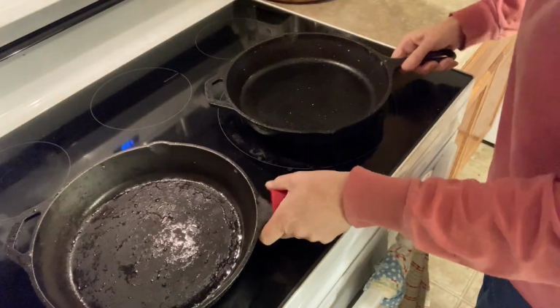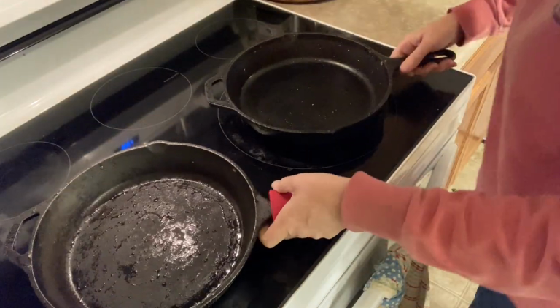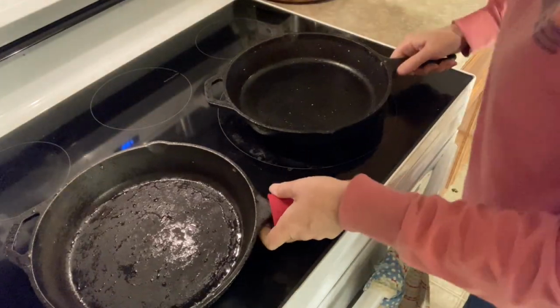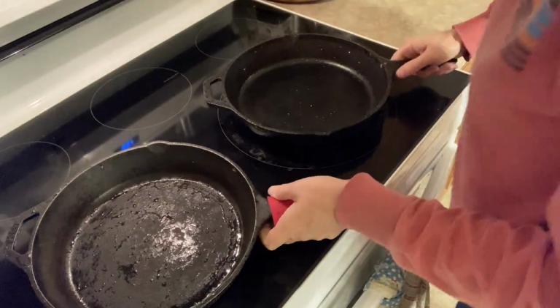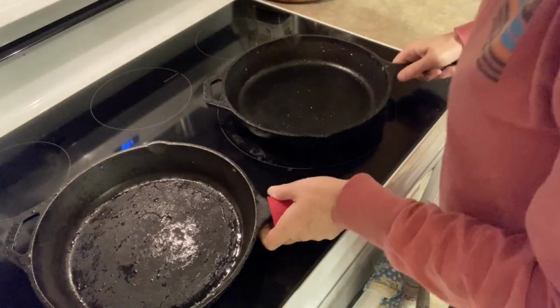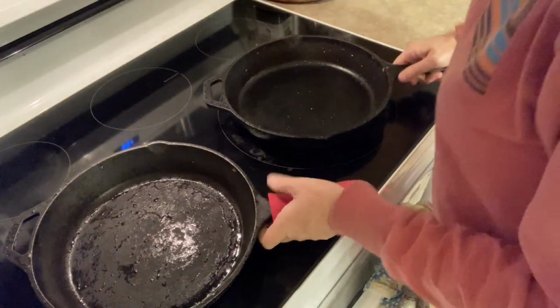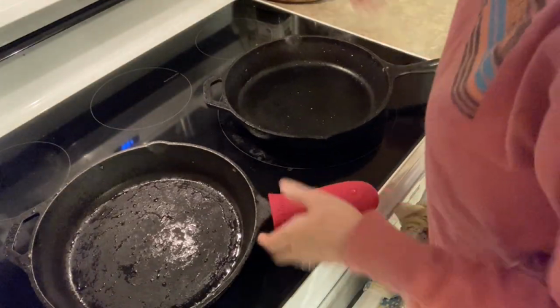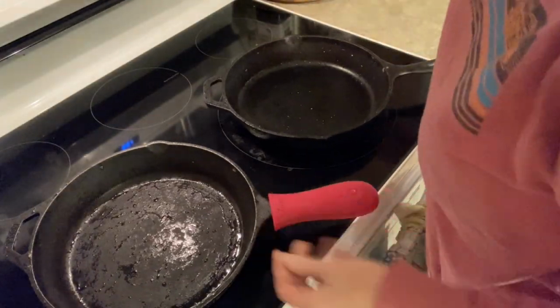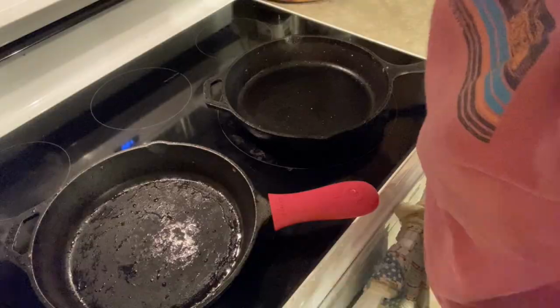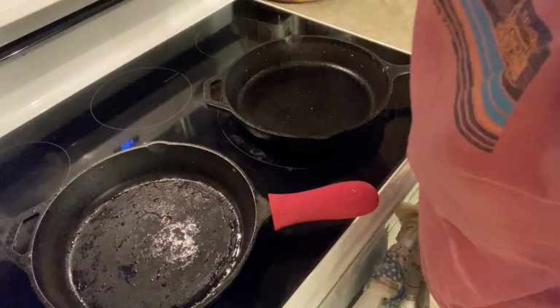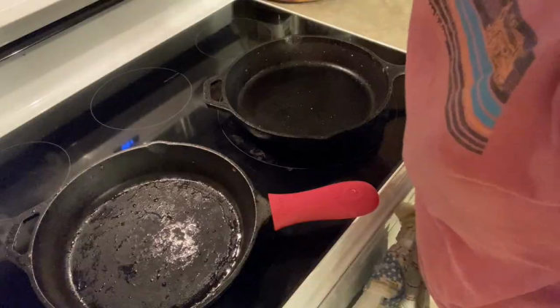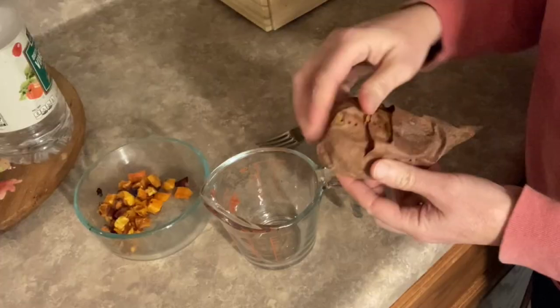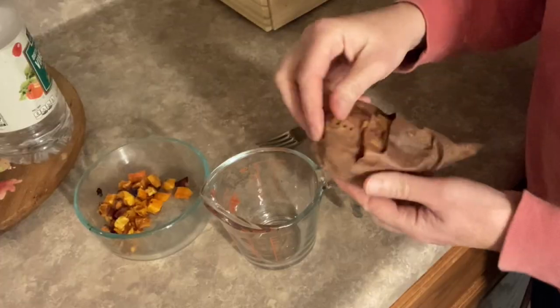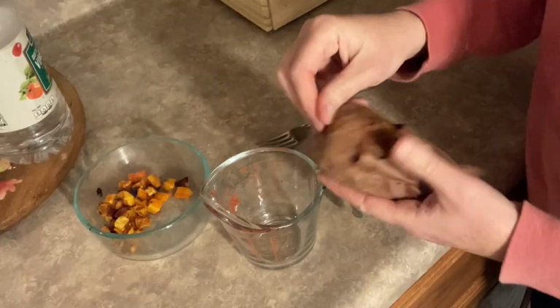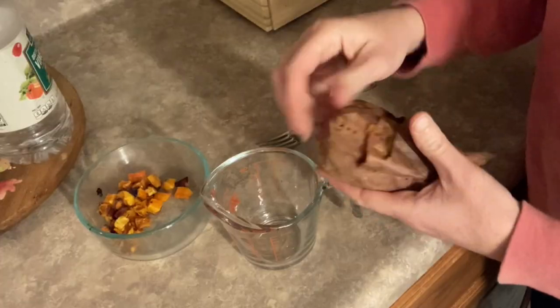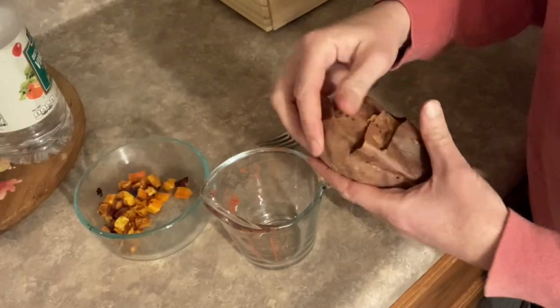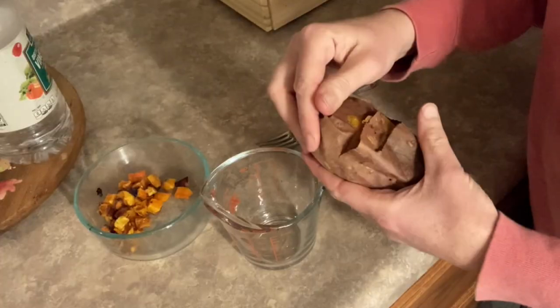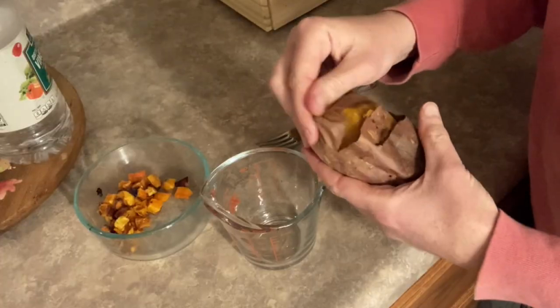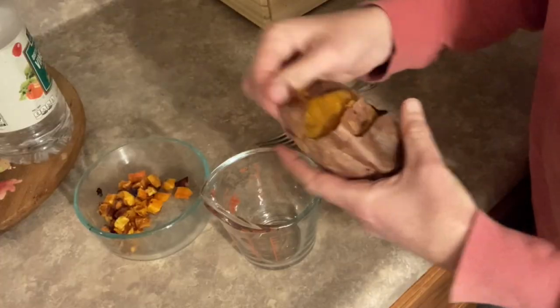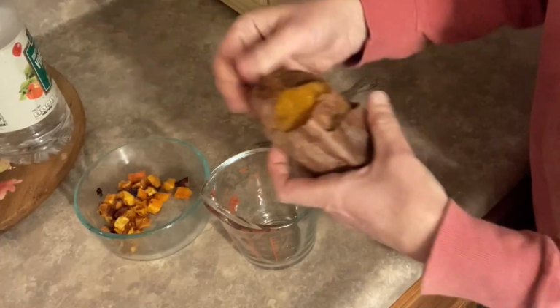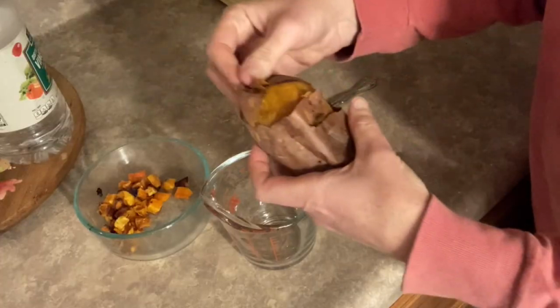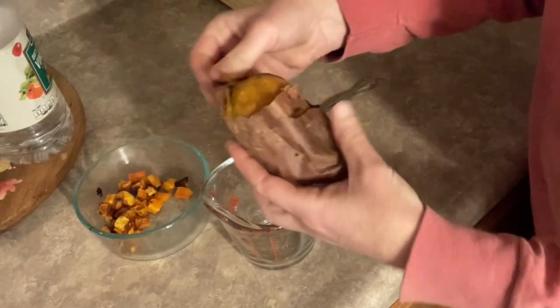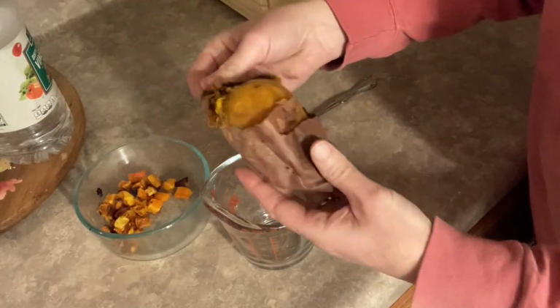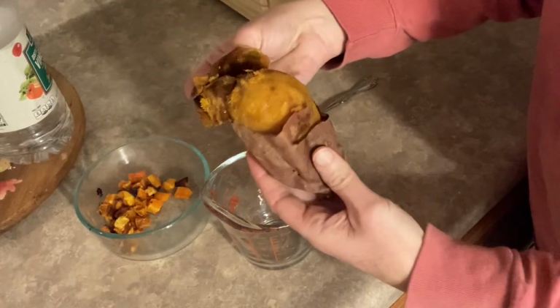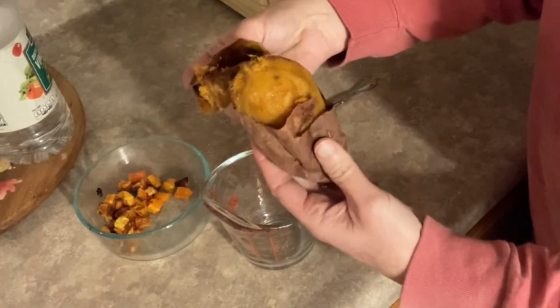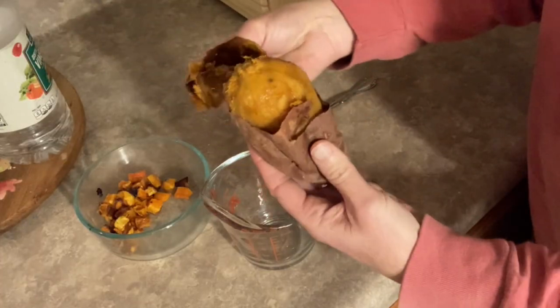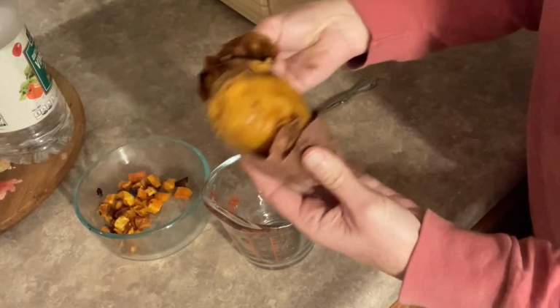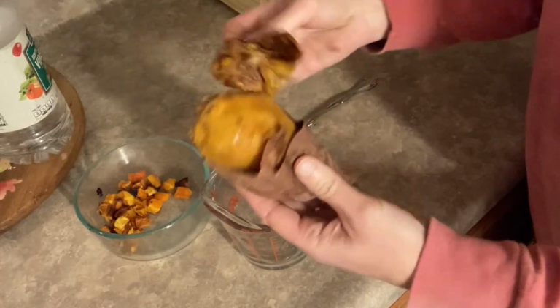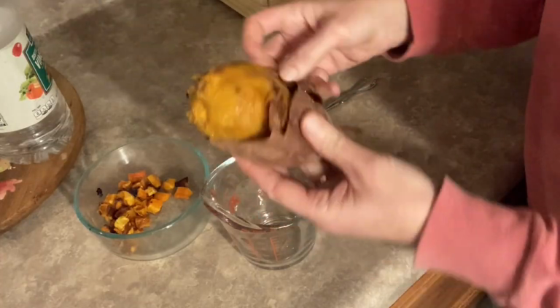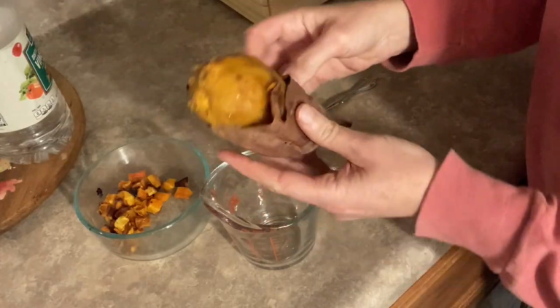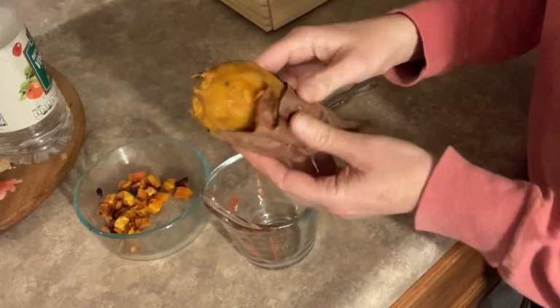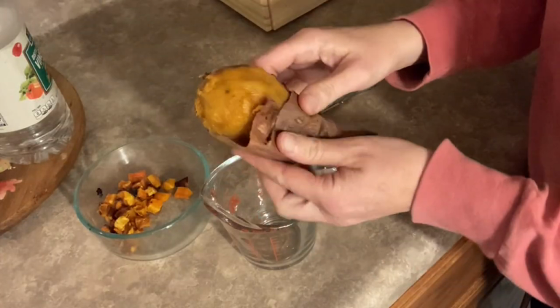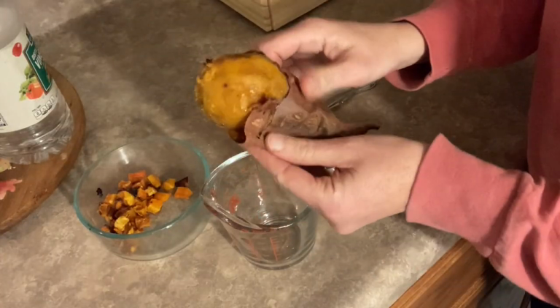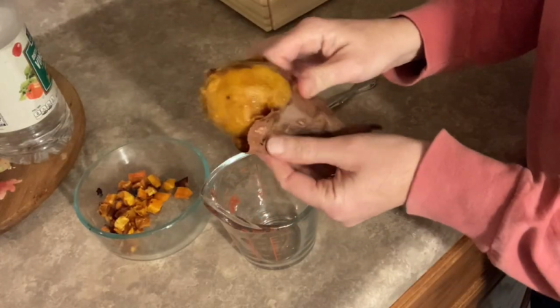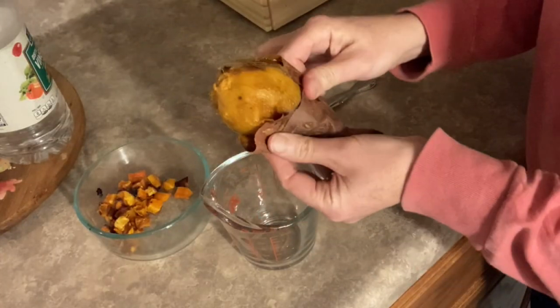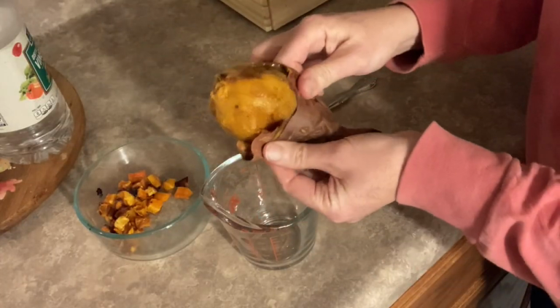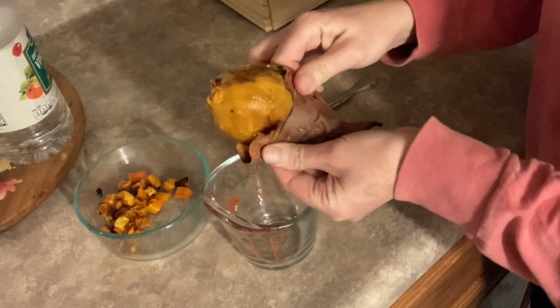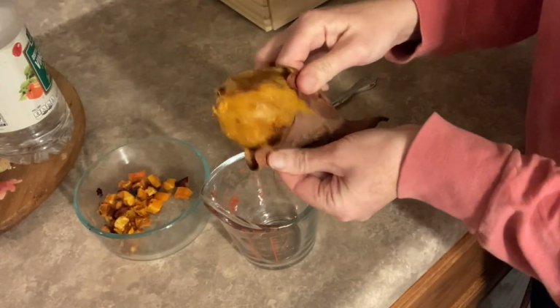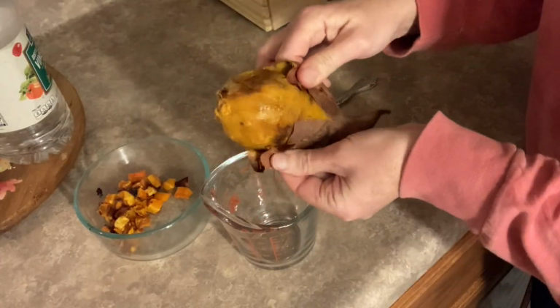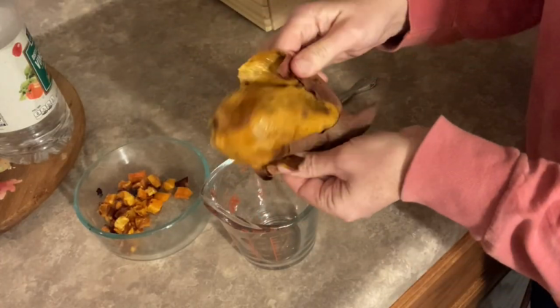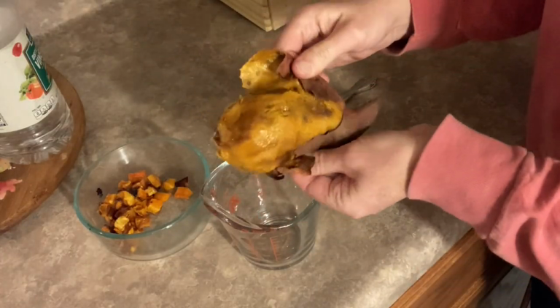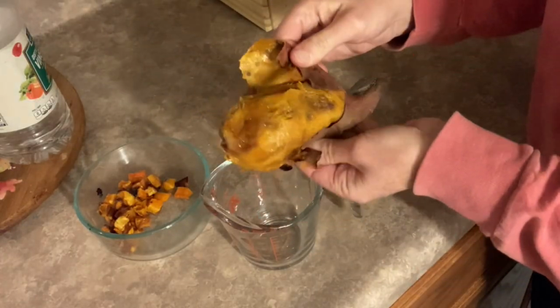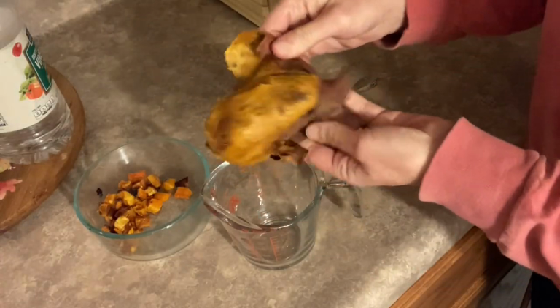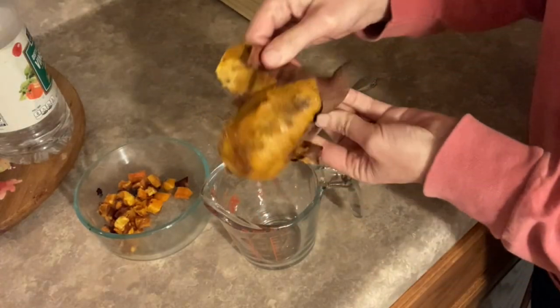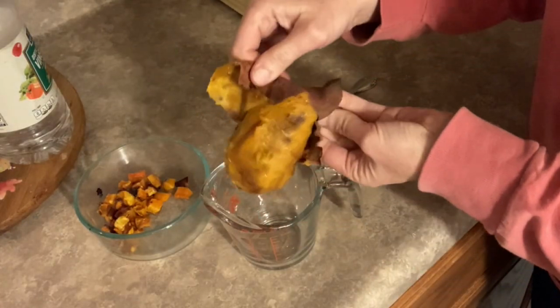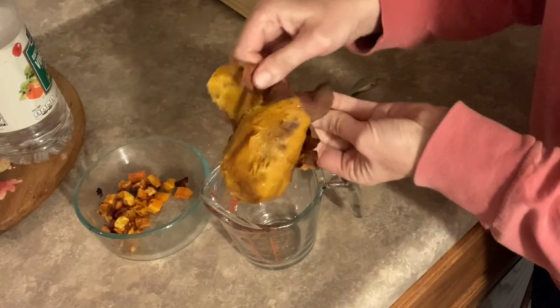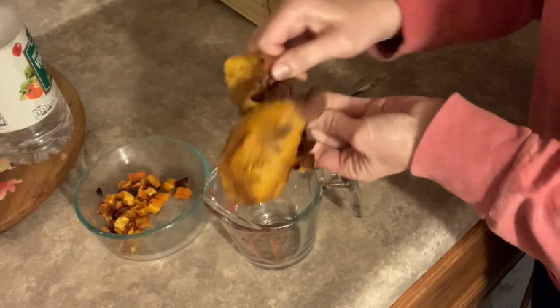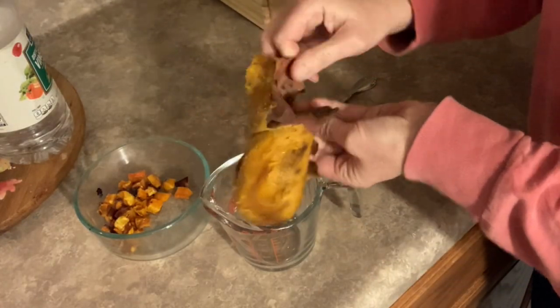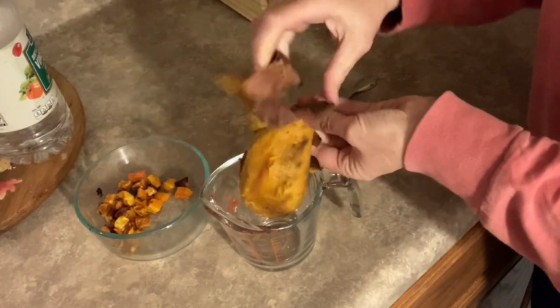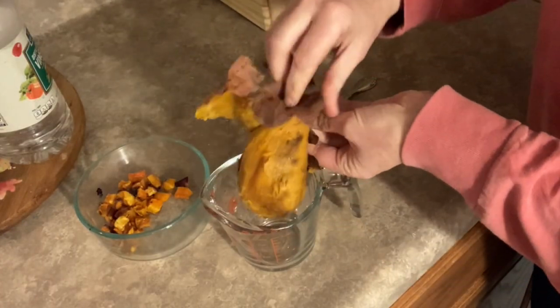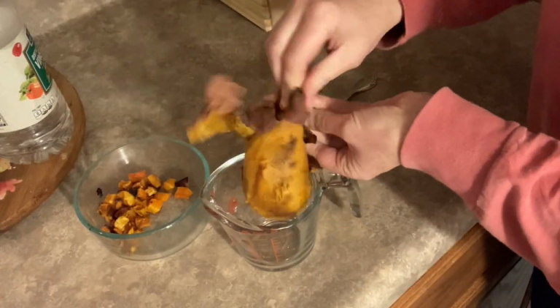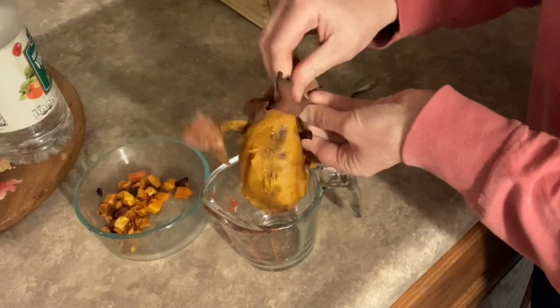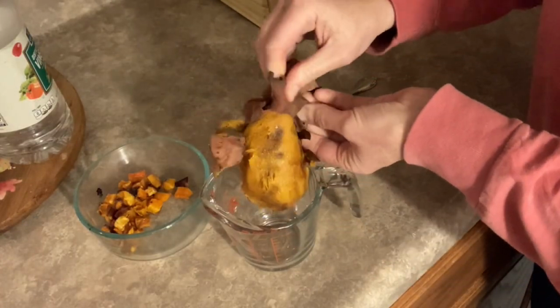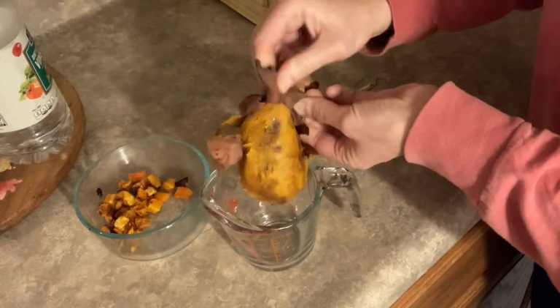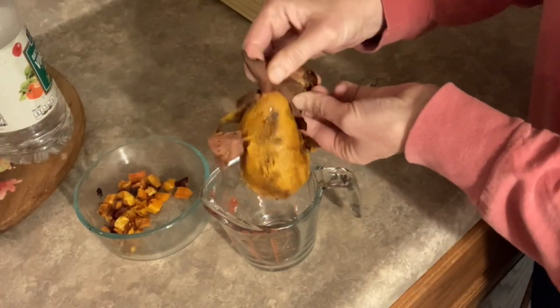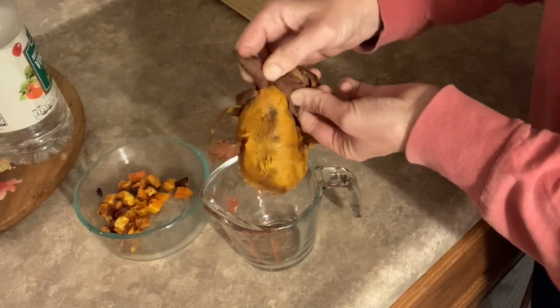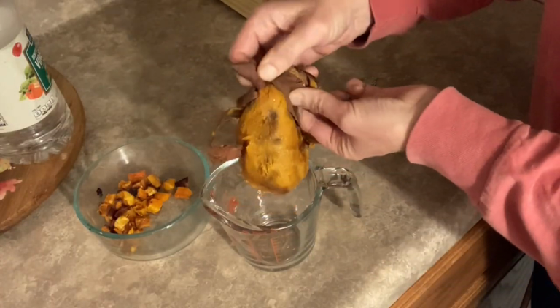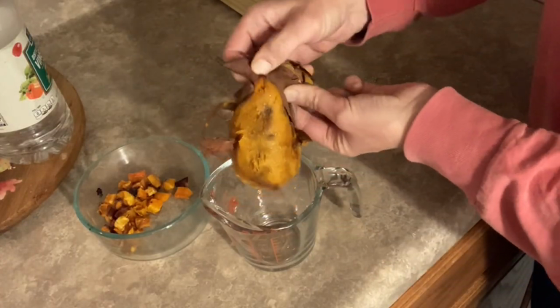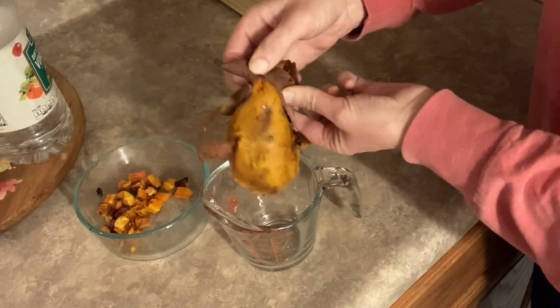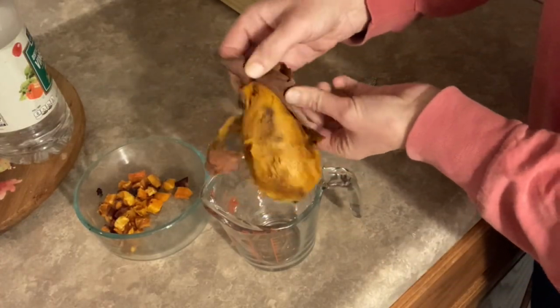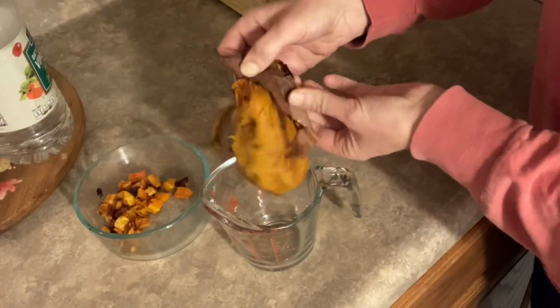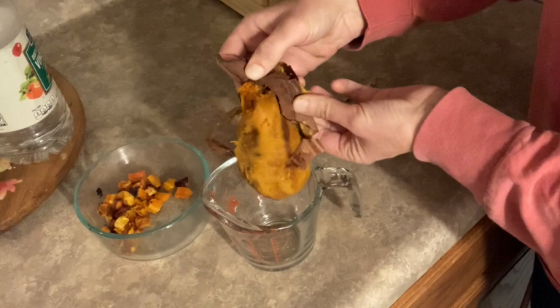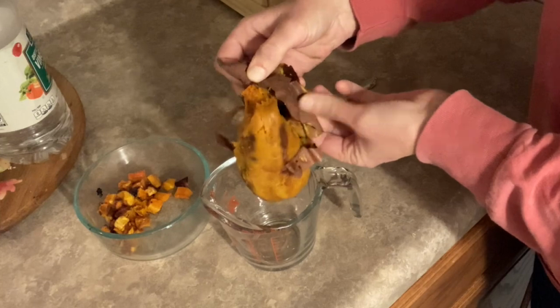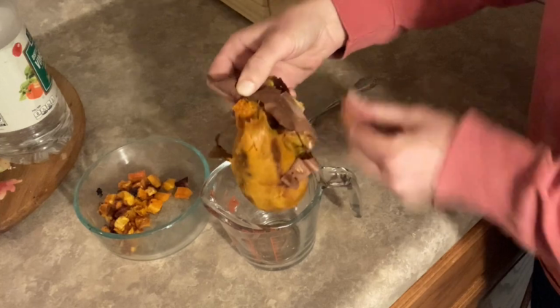When I was cooking the butternut squash in the oven, I threw in a sweet potato so I could make sweet potato pancakes the next morning.